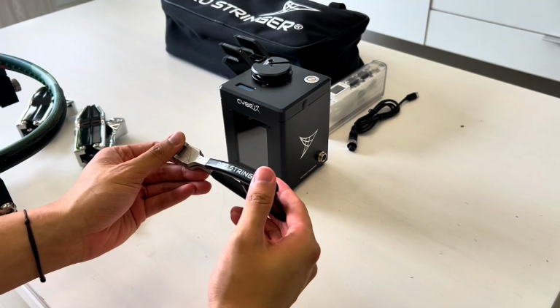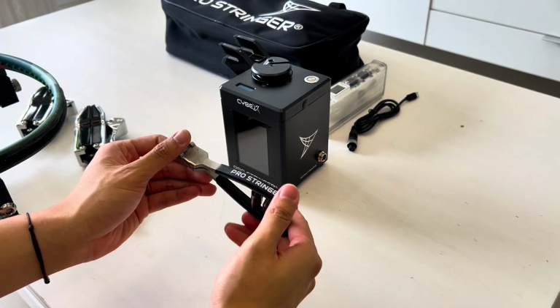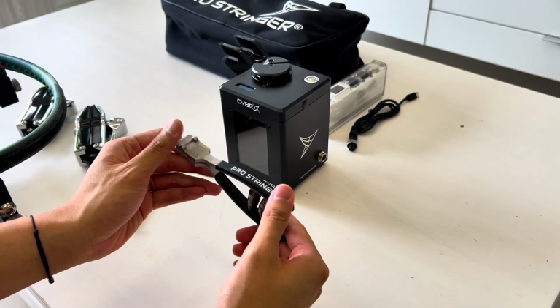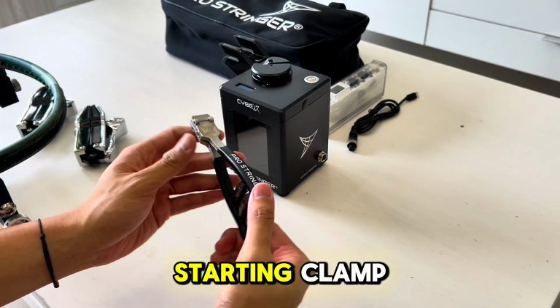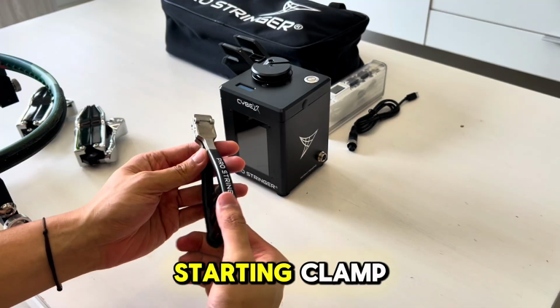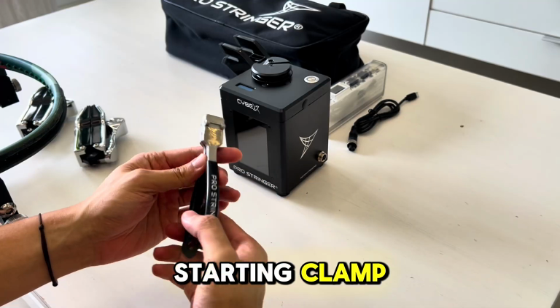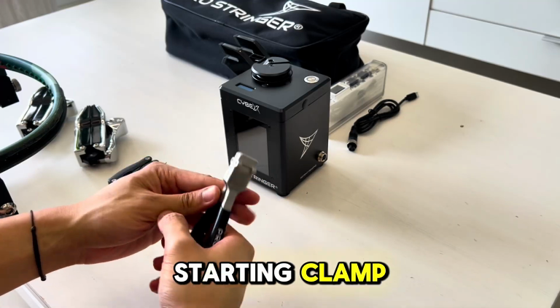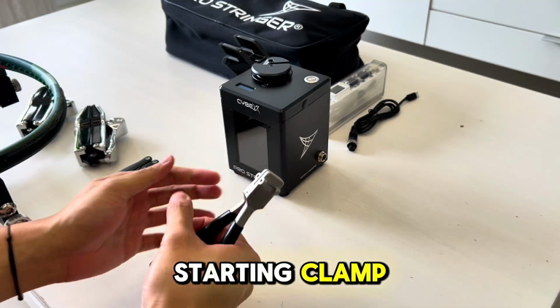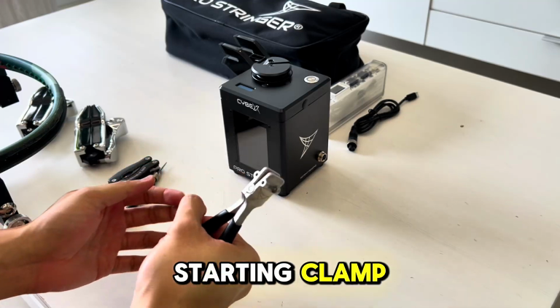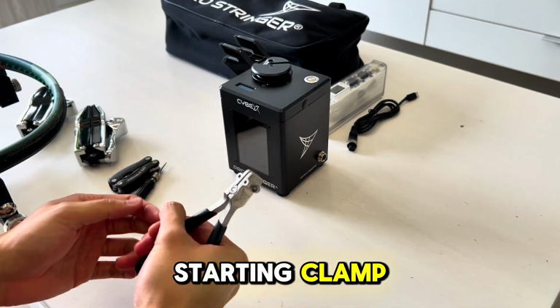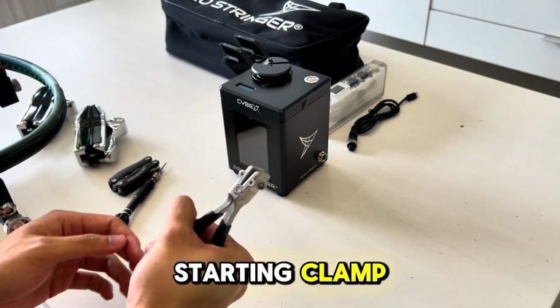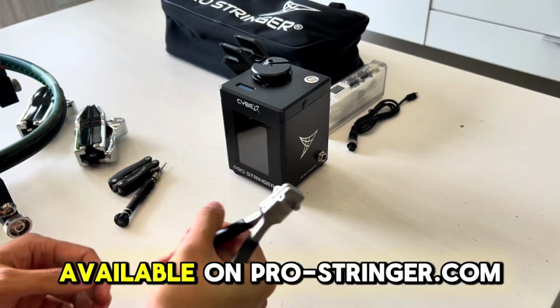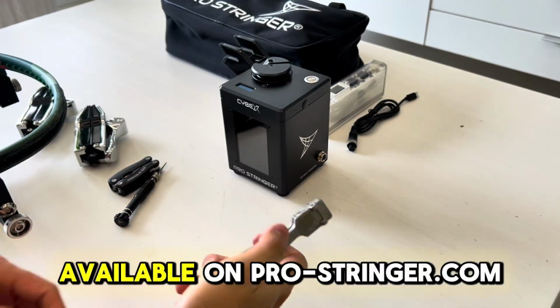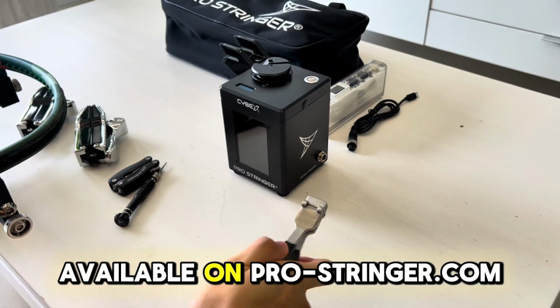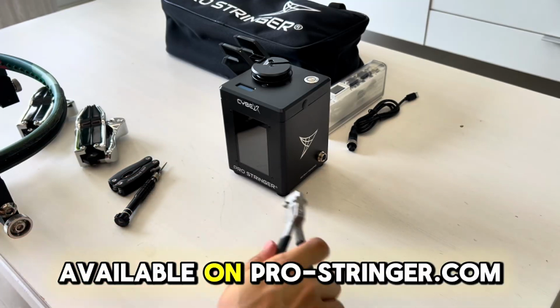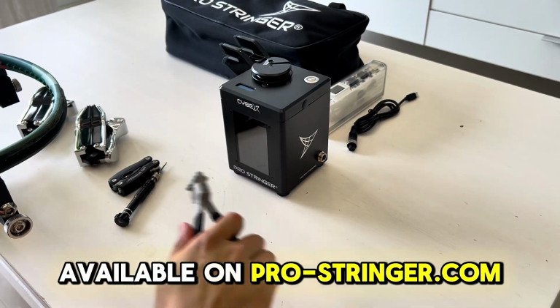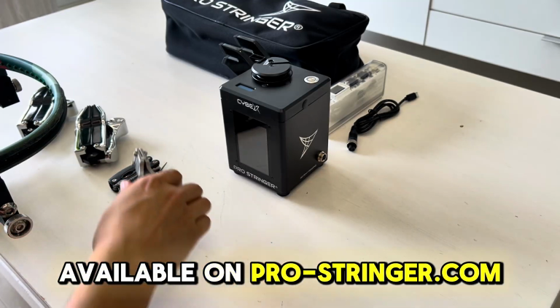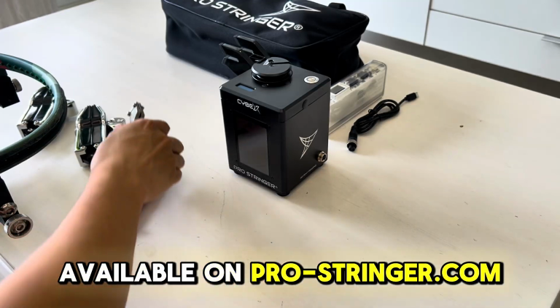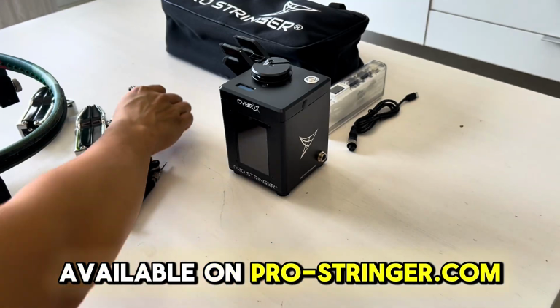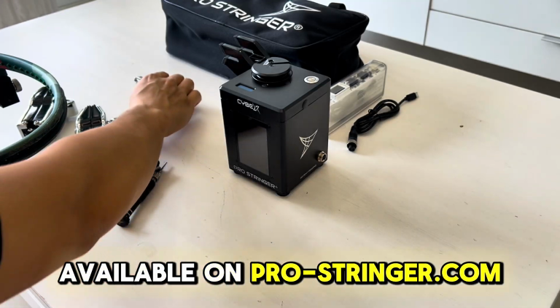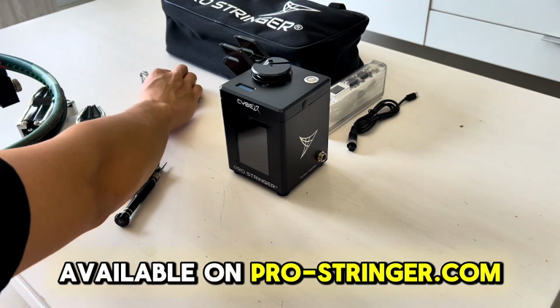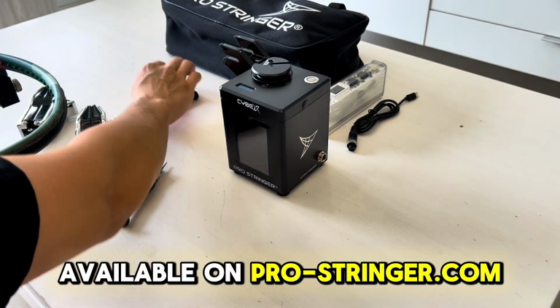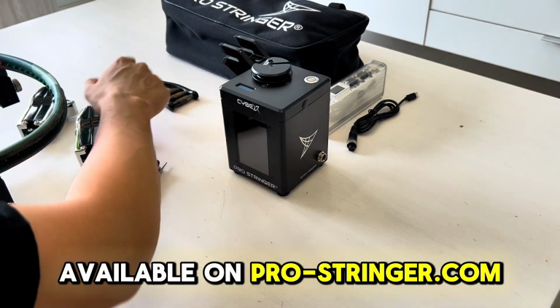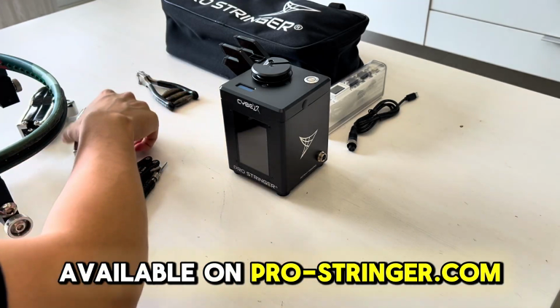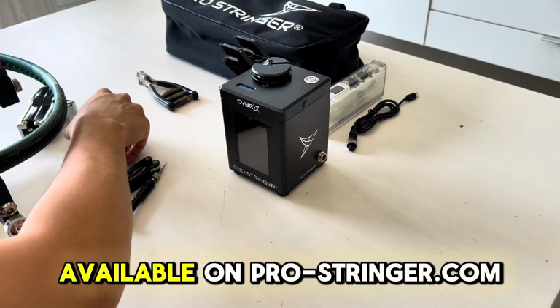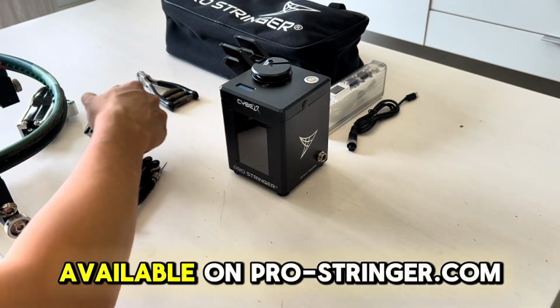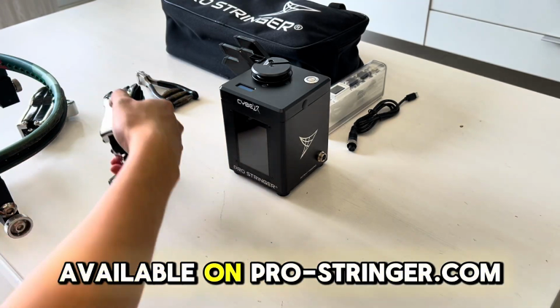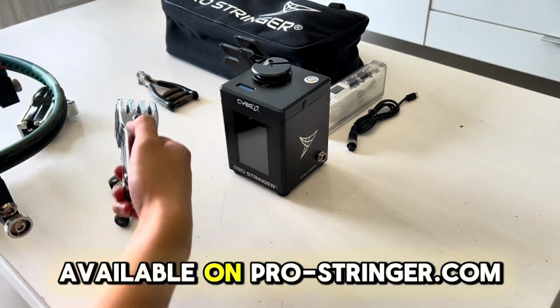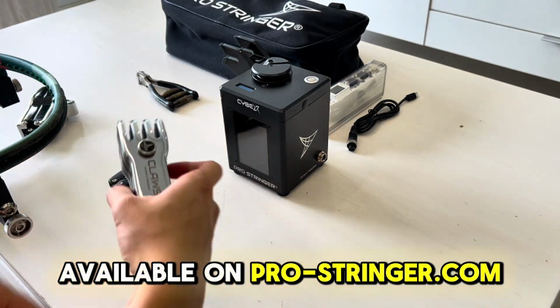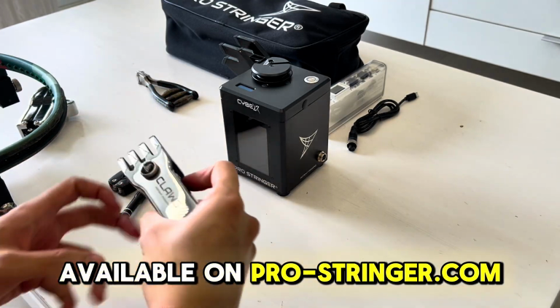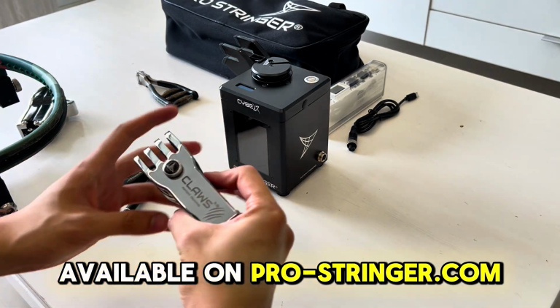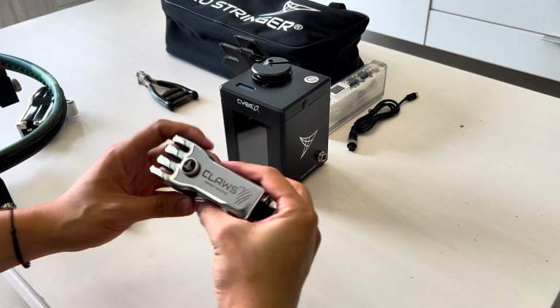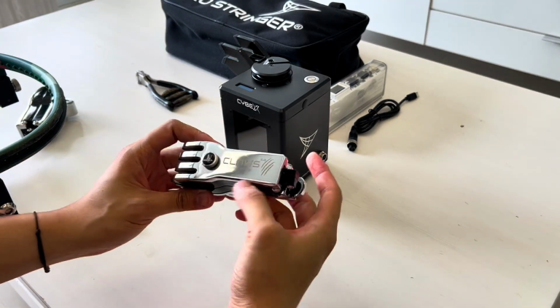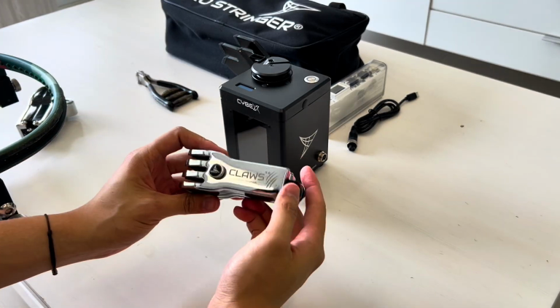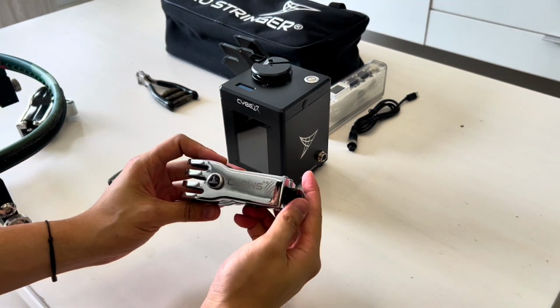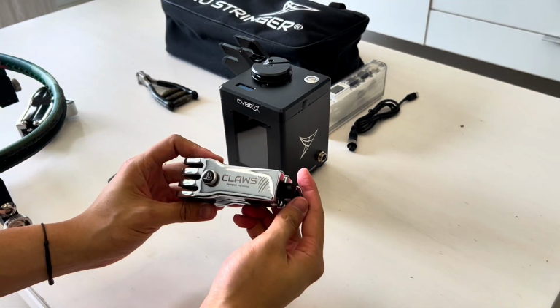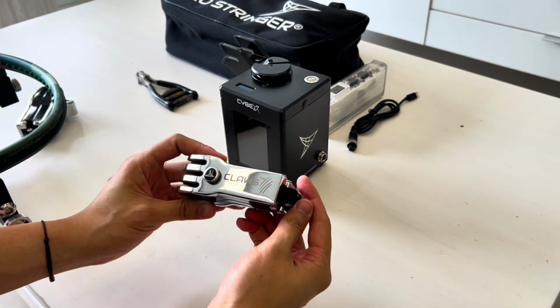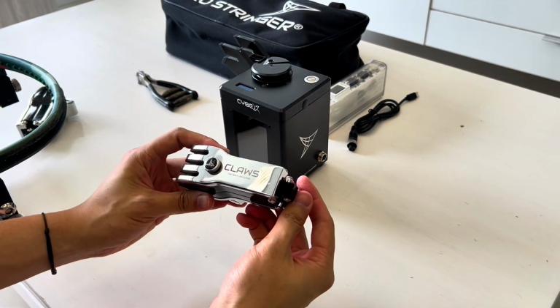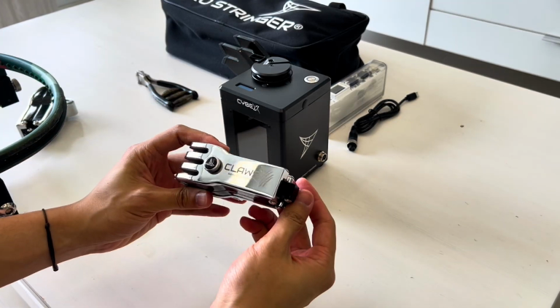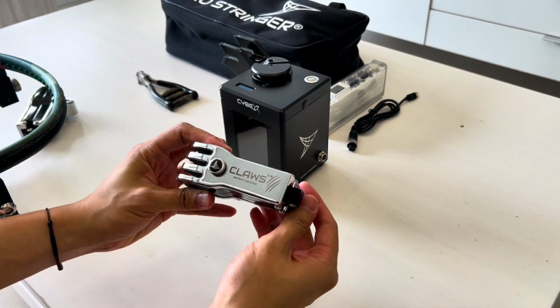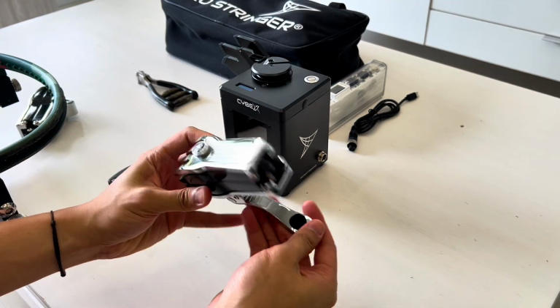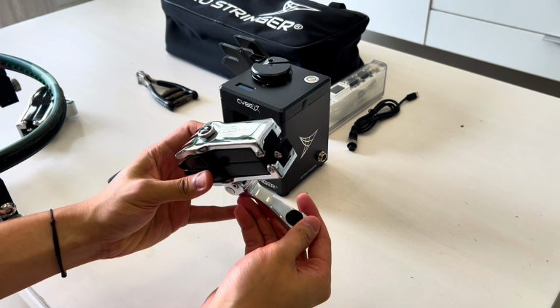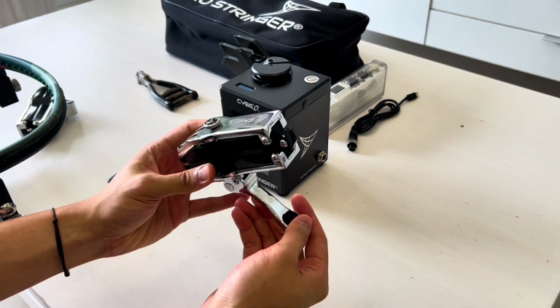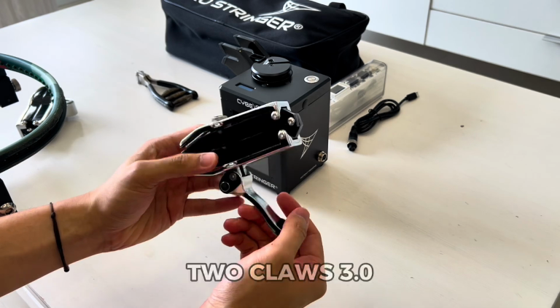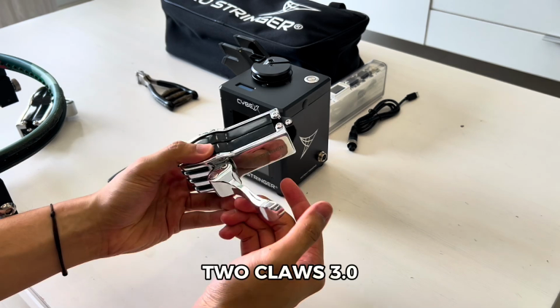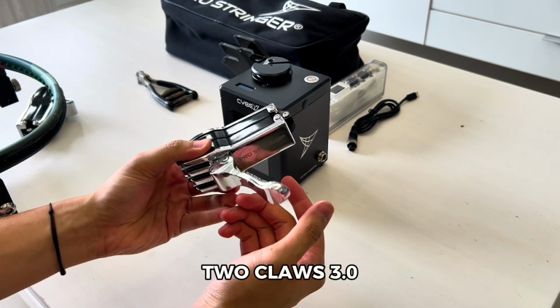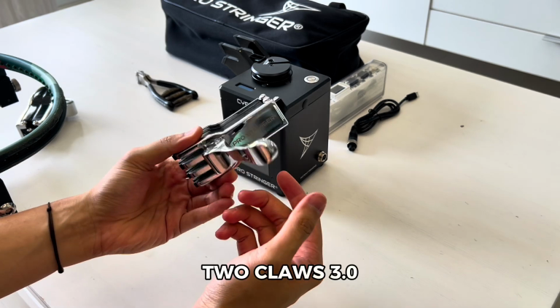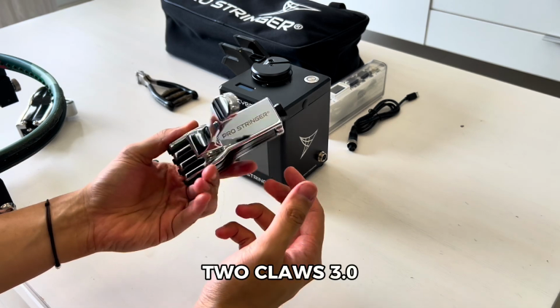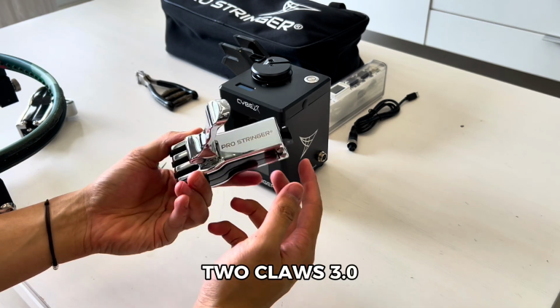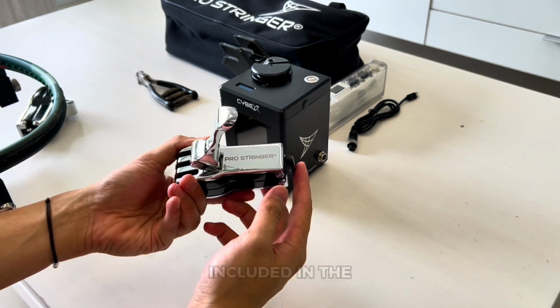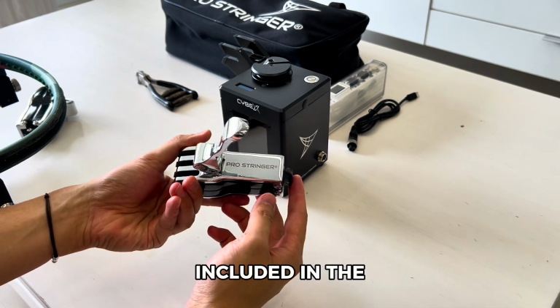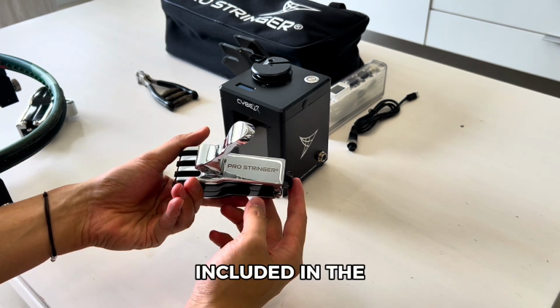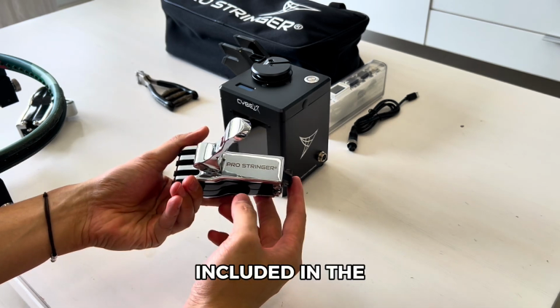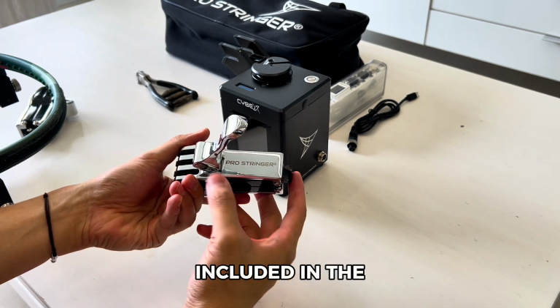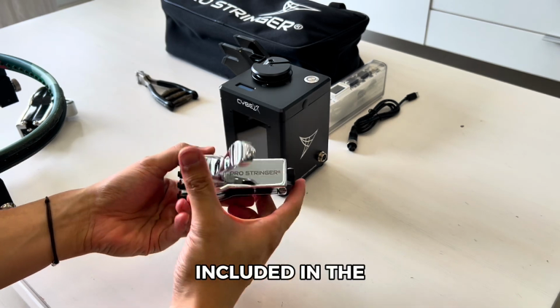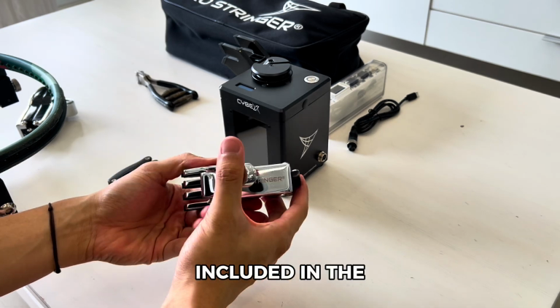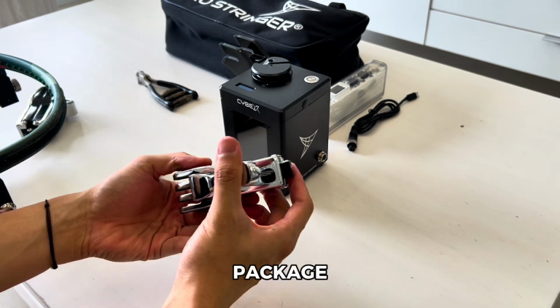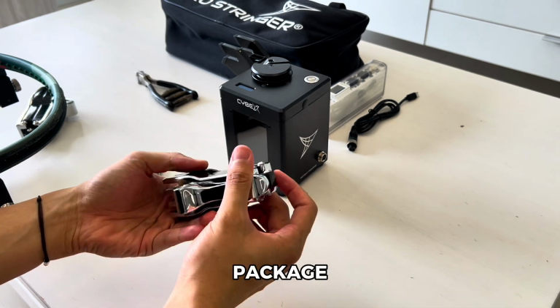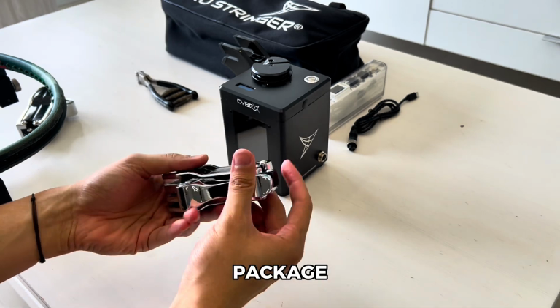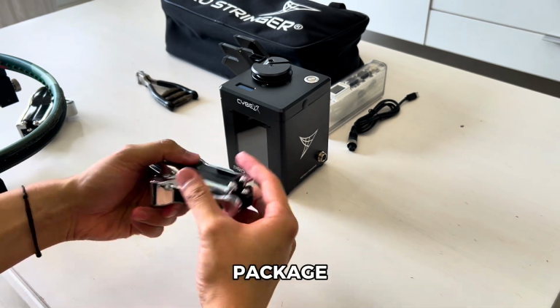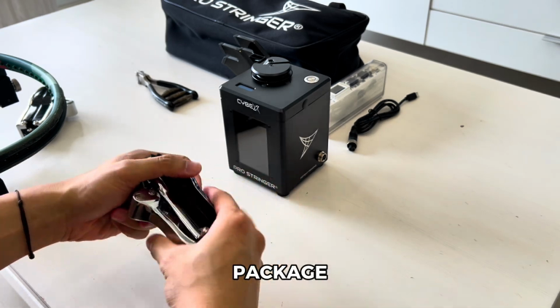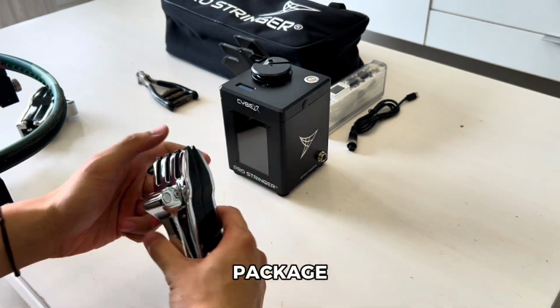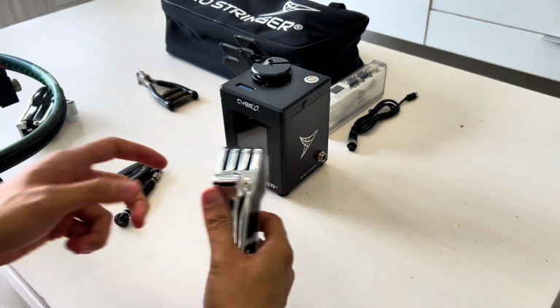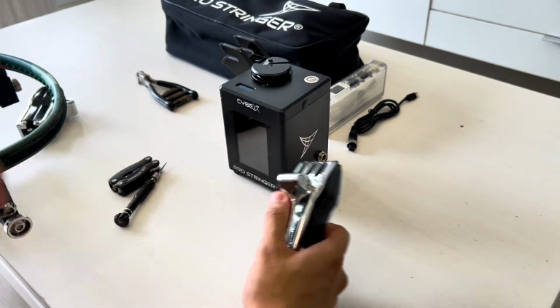Attach the starting clamp. The Two Claws 3.0 starting clamp is included in the package and is available on ProStringer.com.